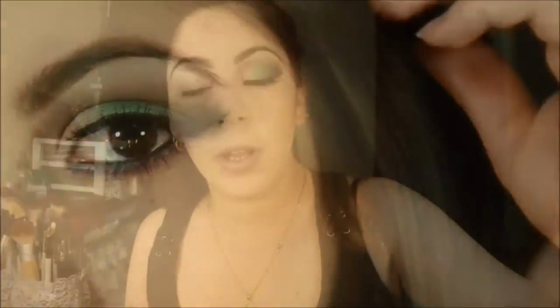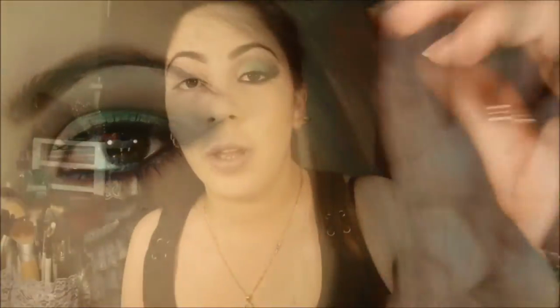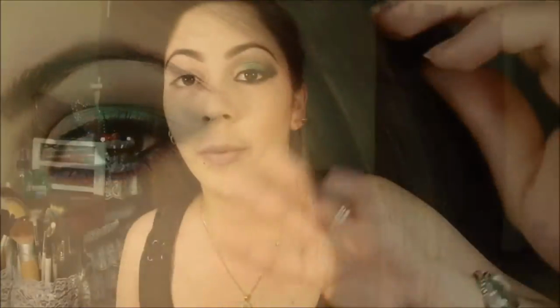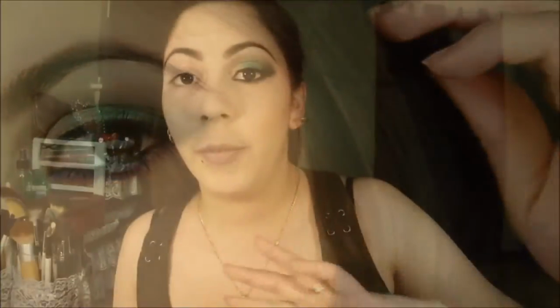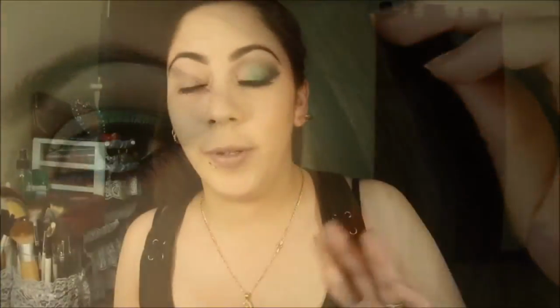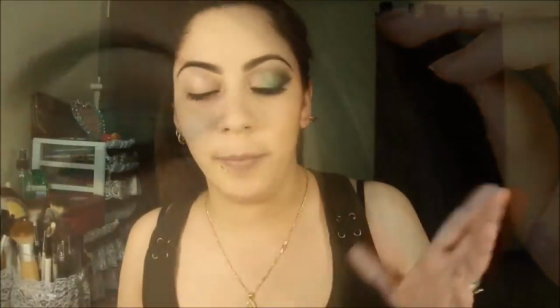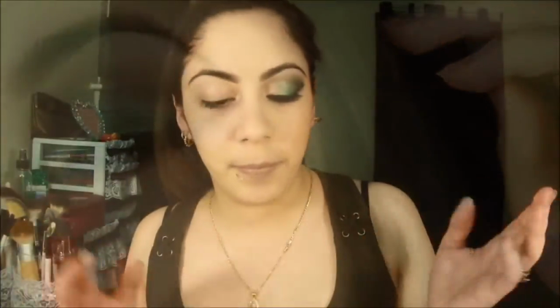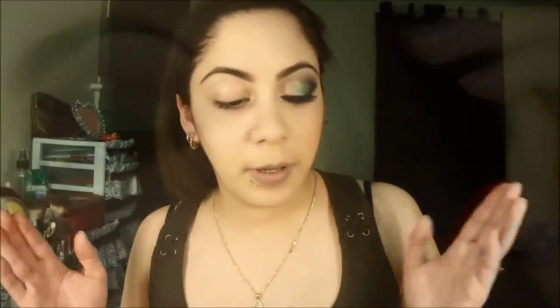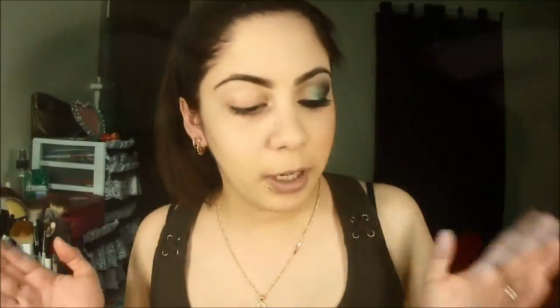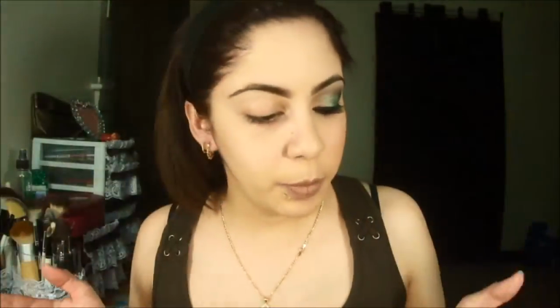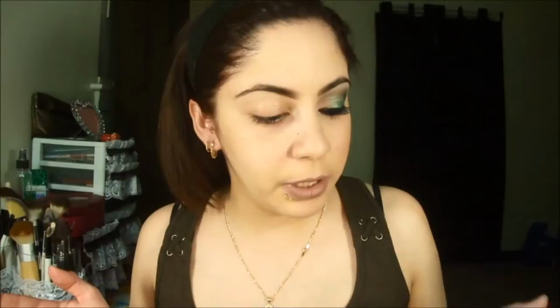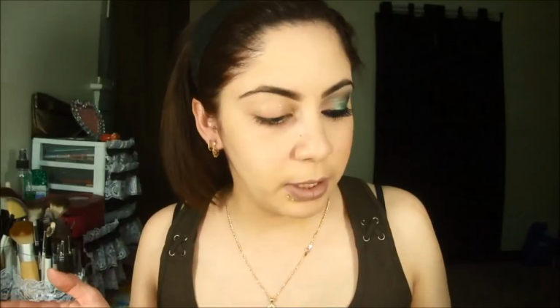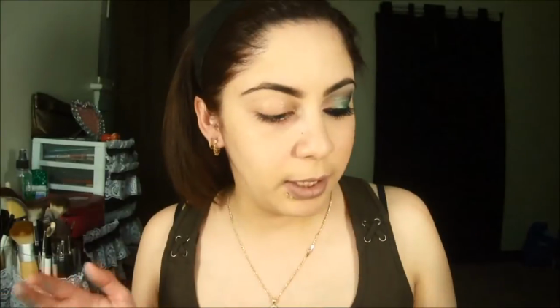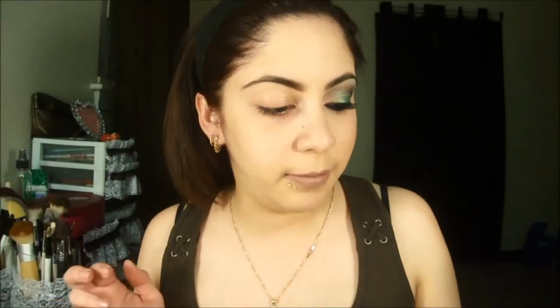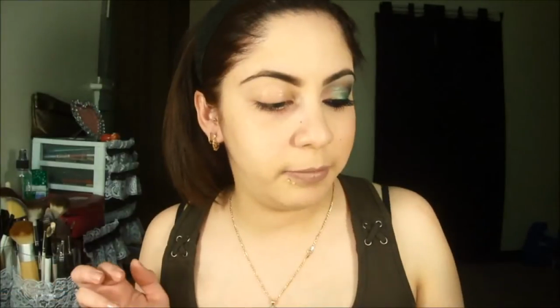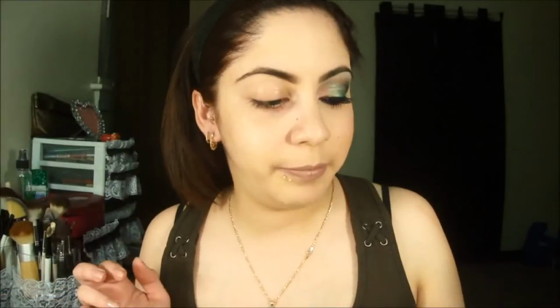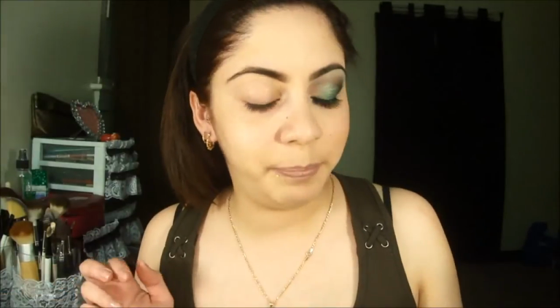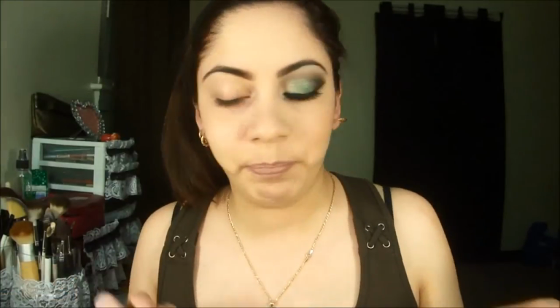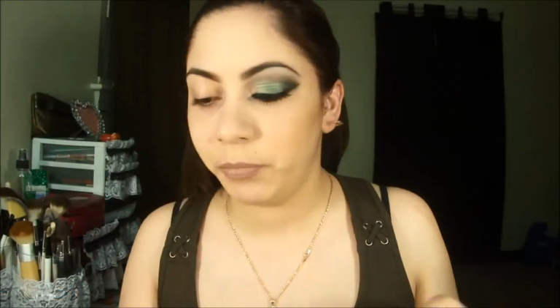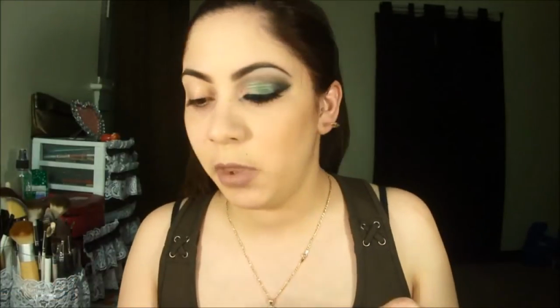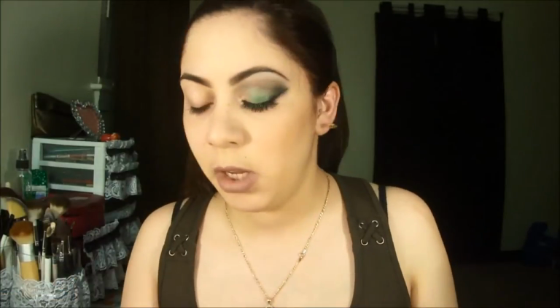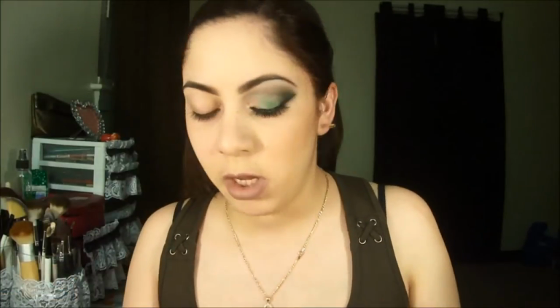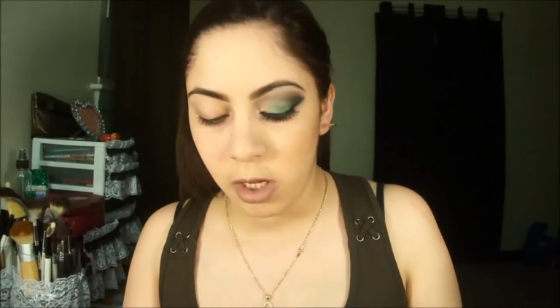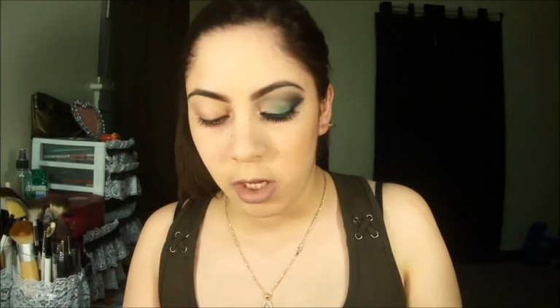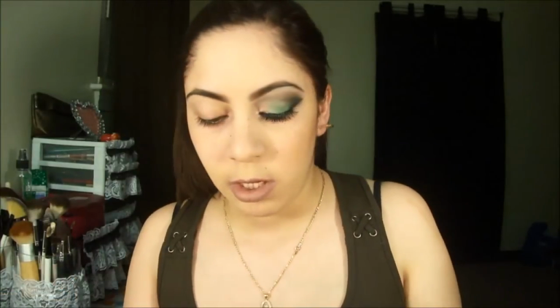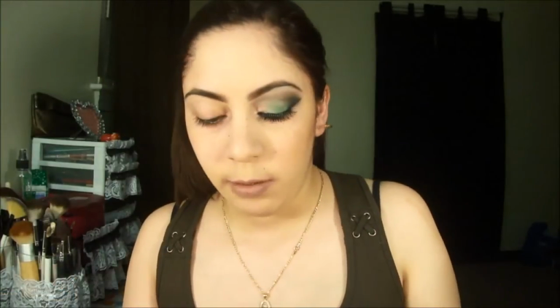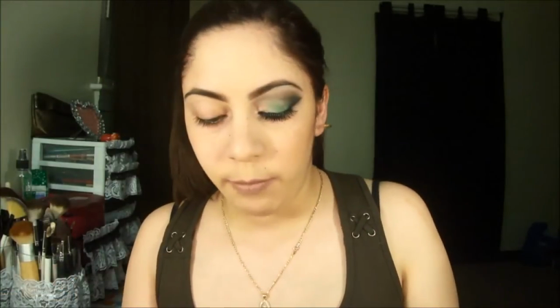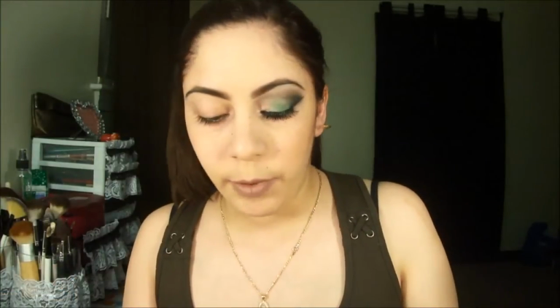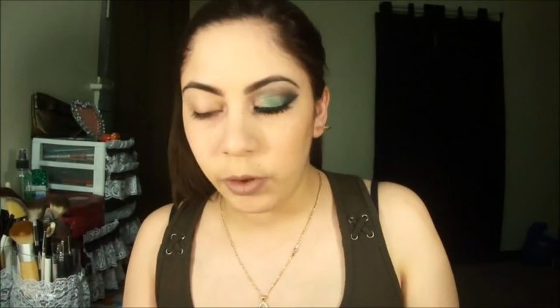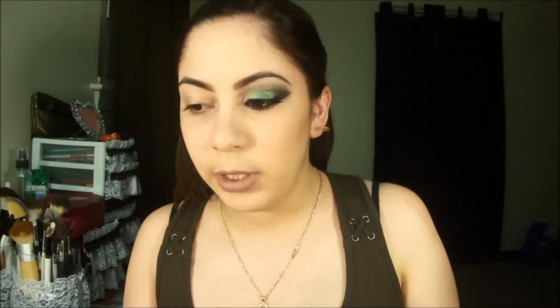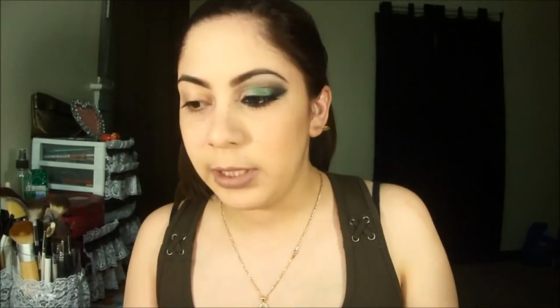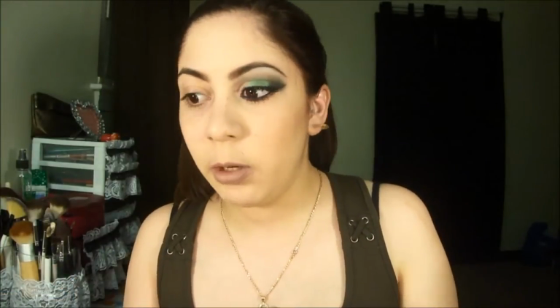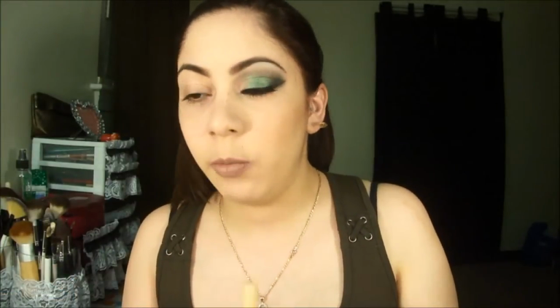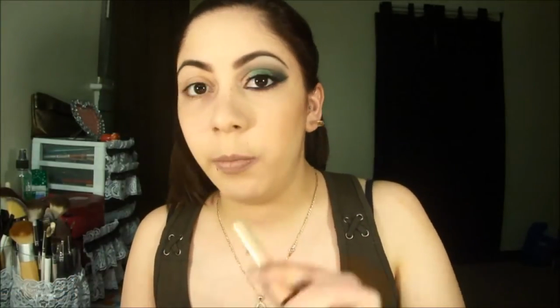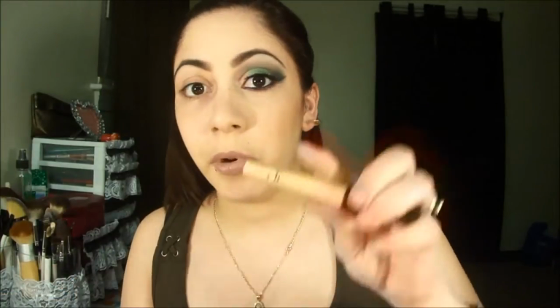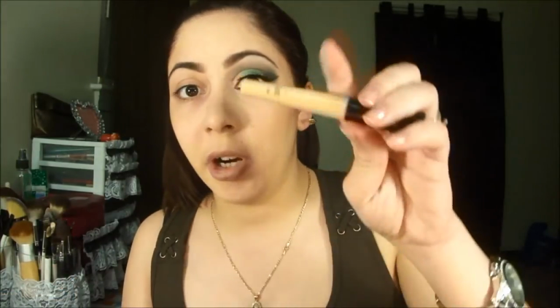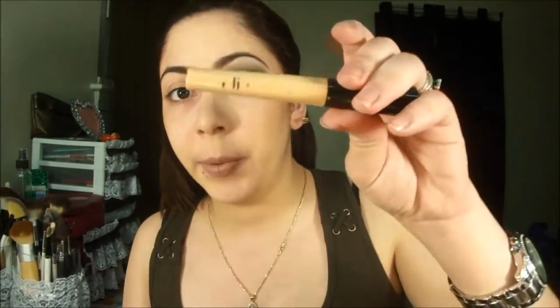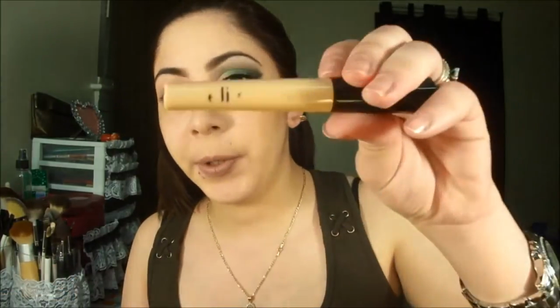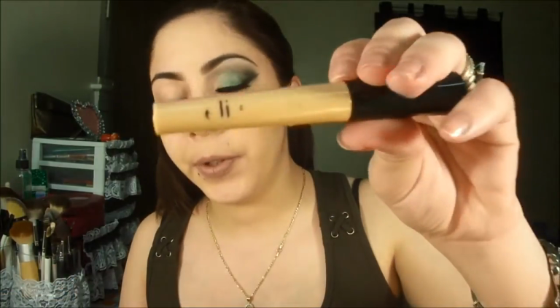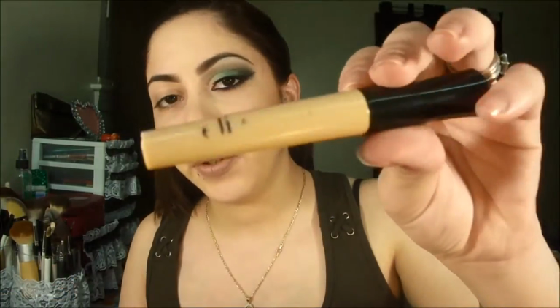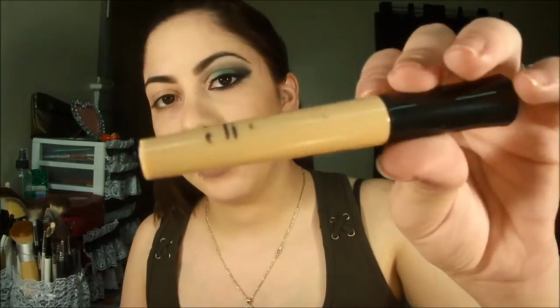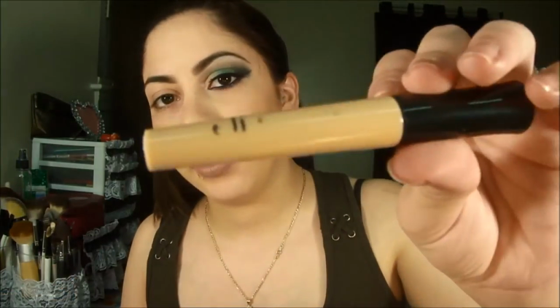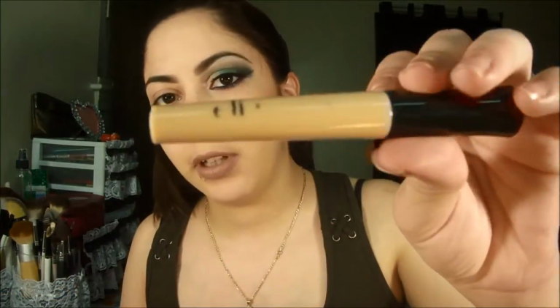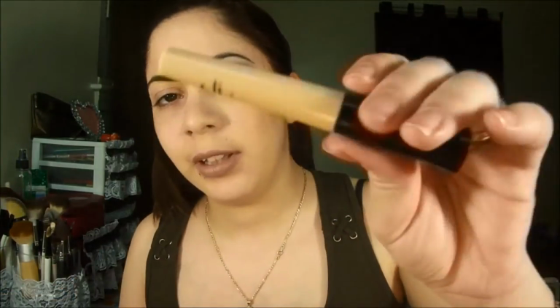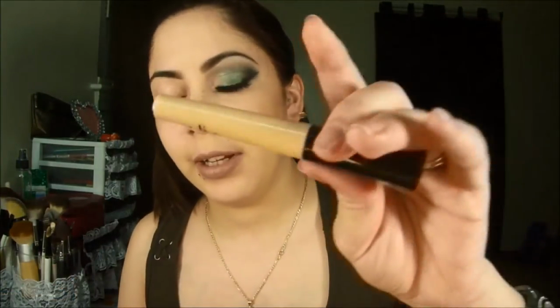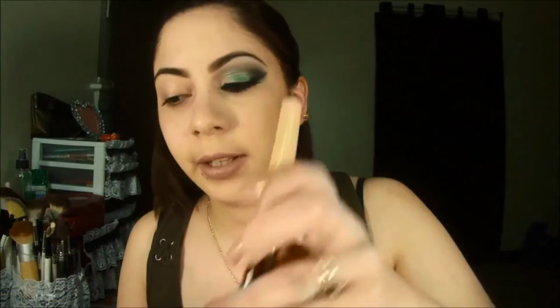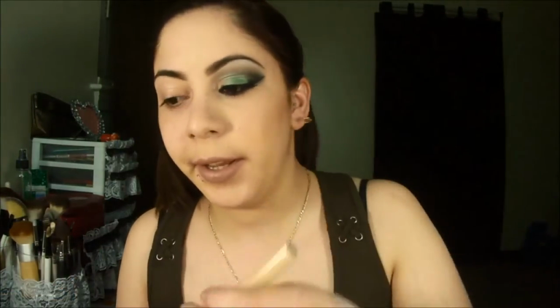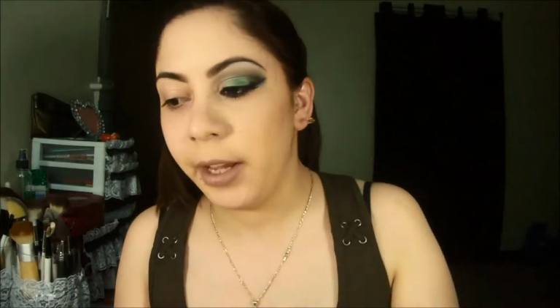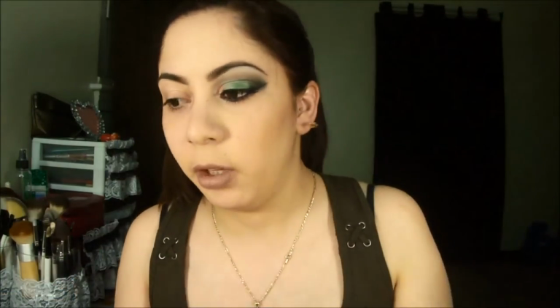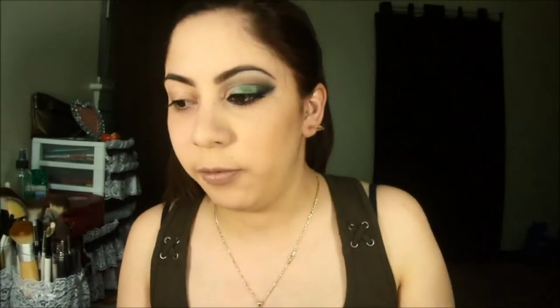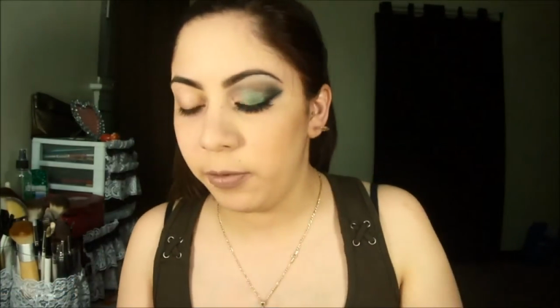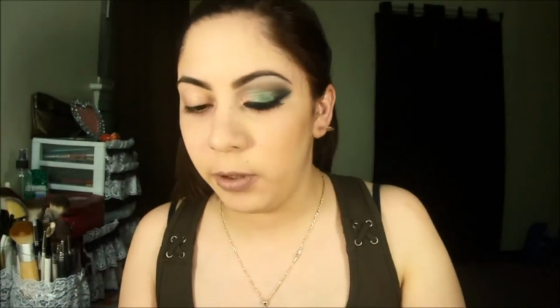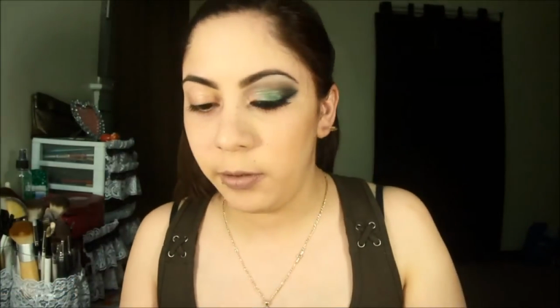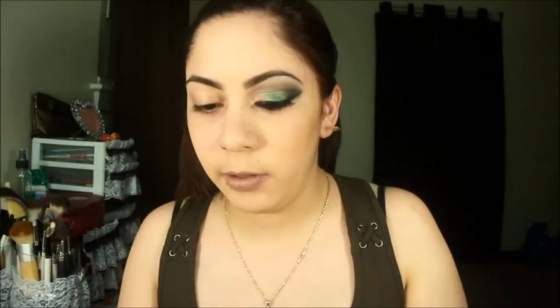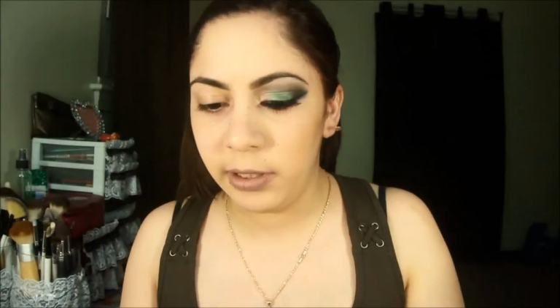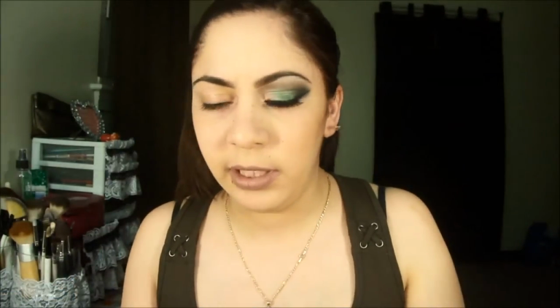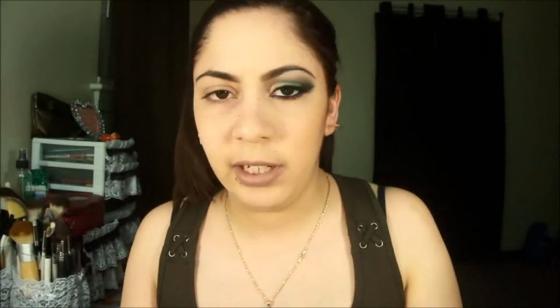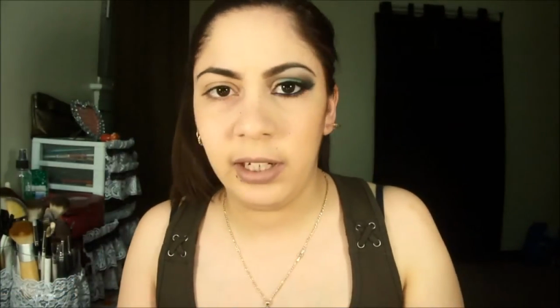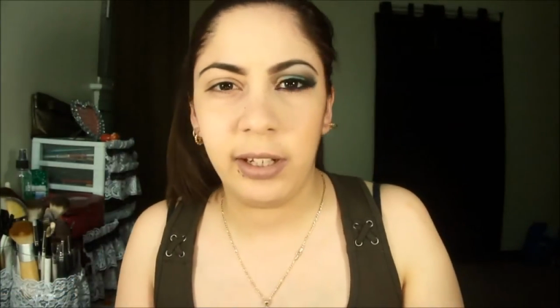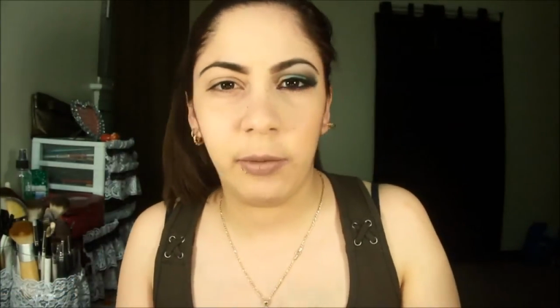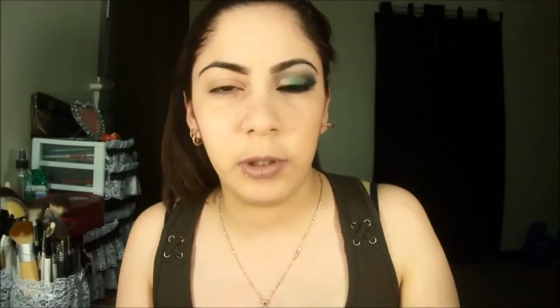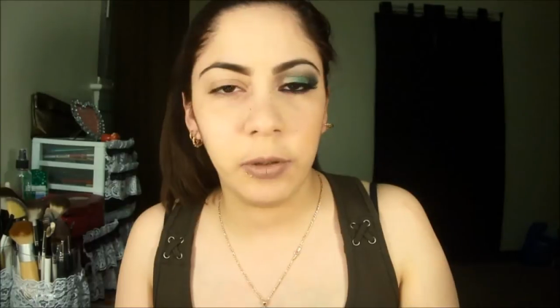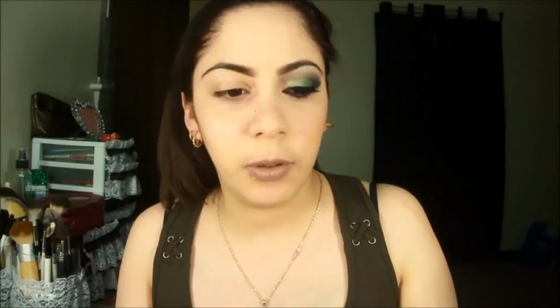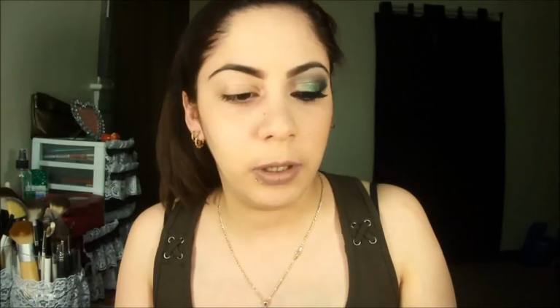Well, let's start. I'm going to use a primer. This is the look for the day that costs $1.